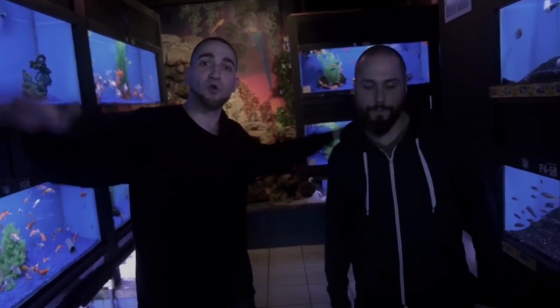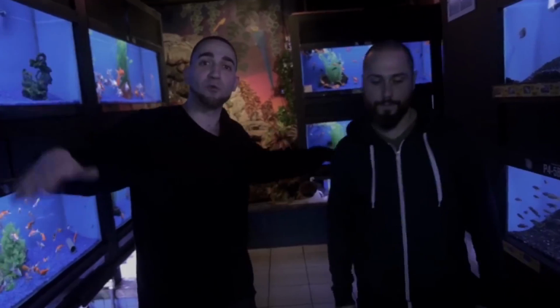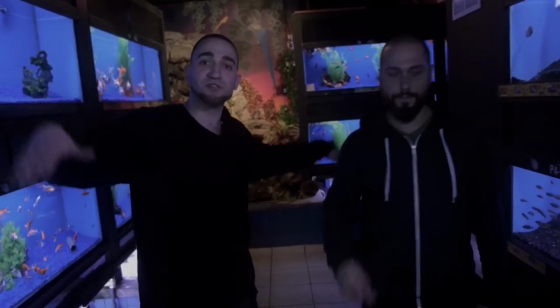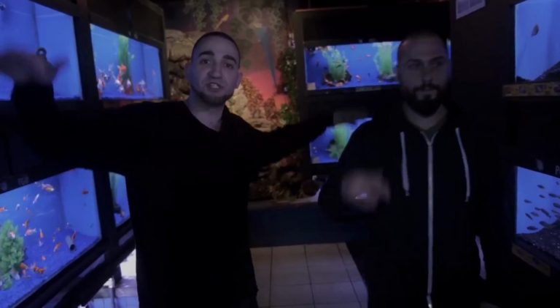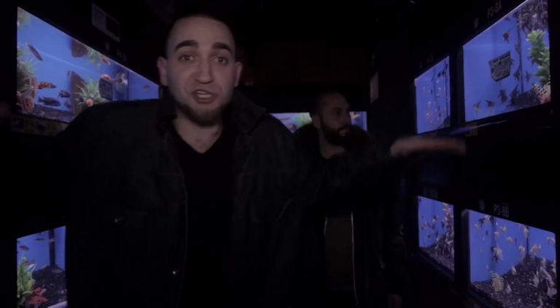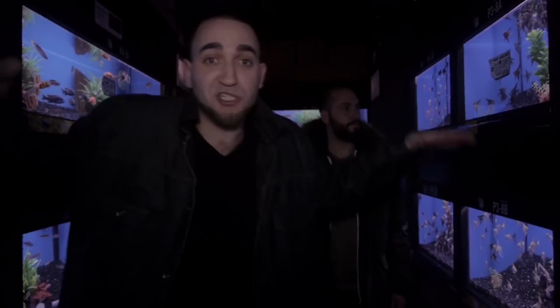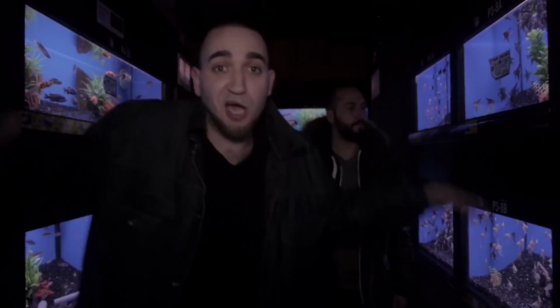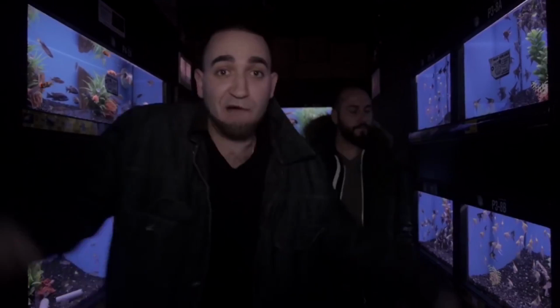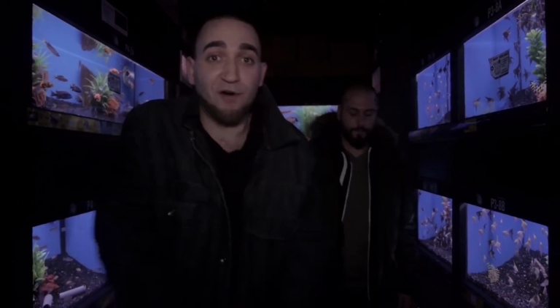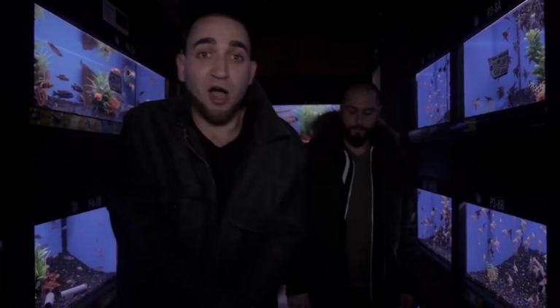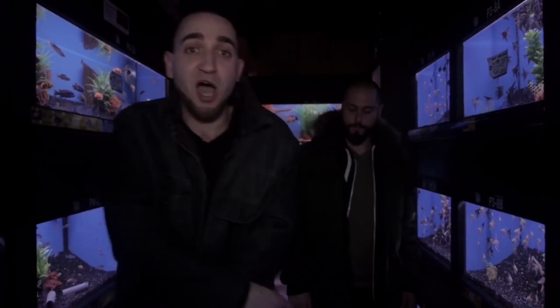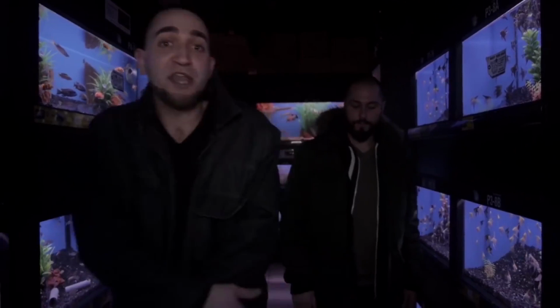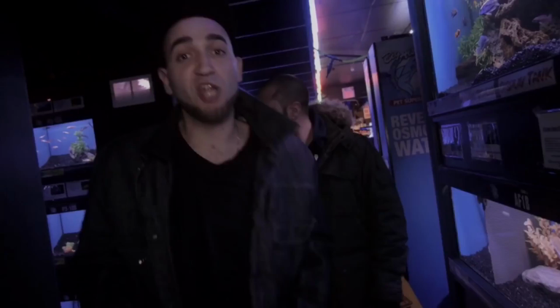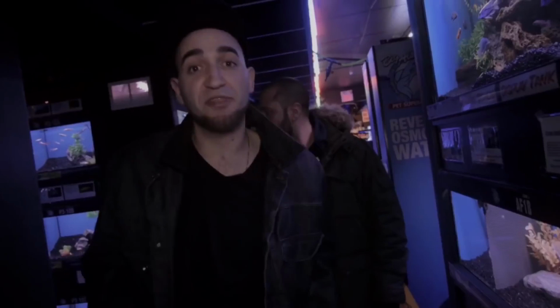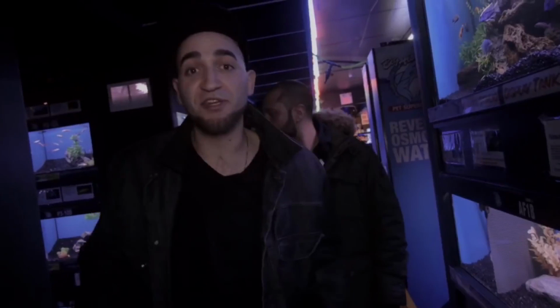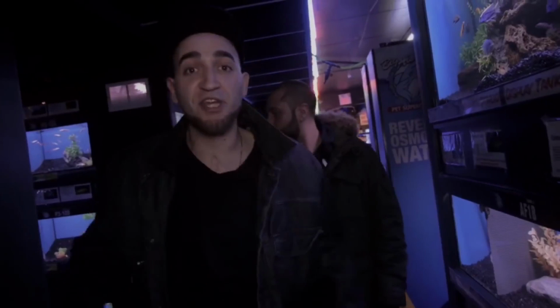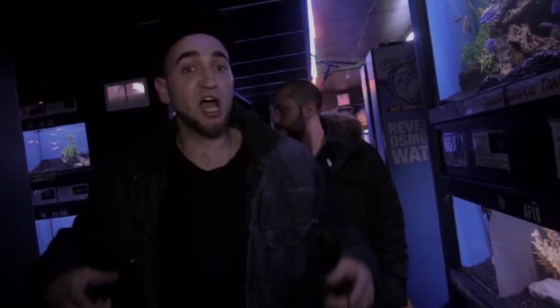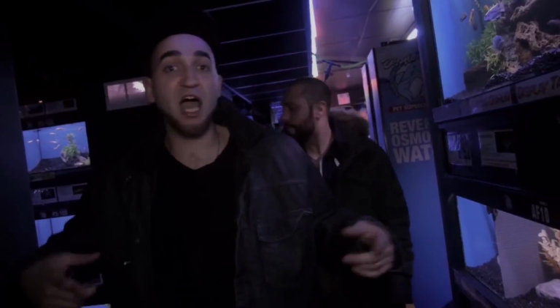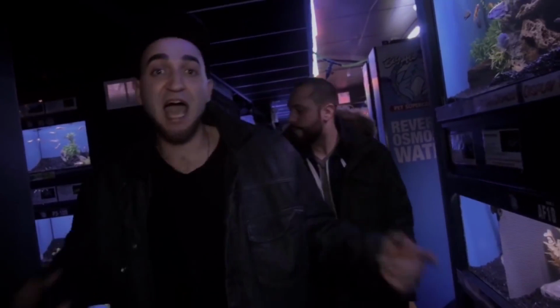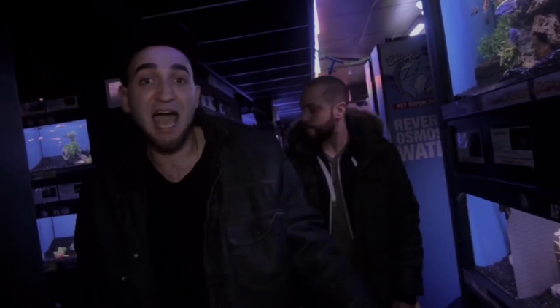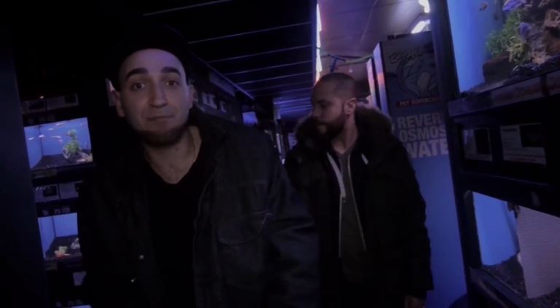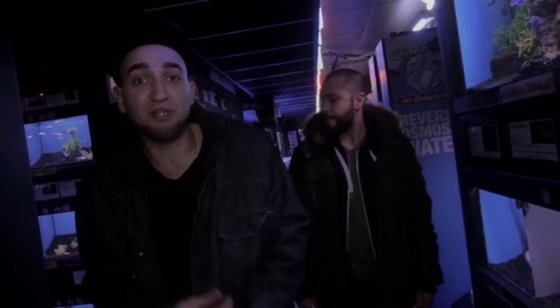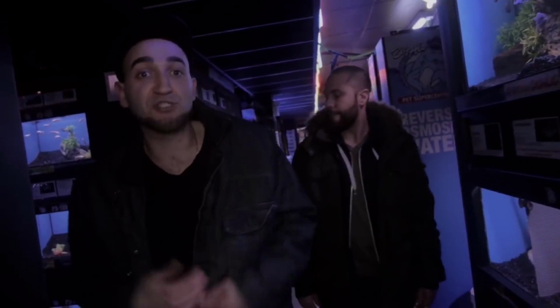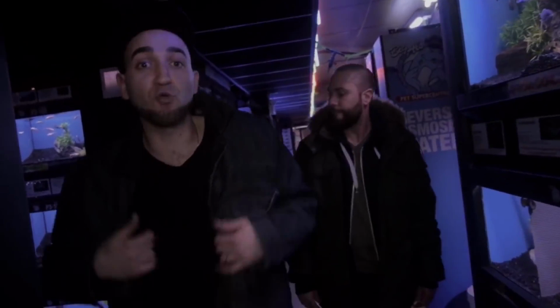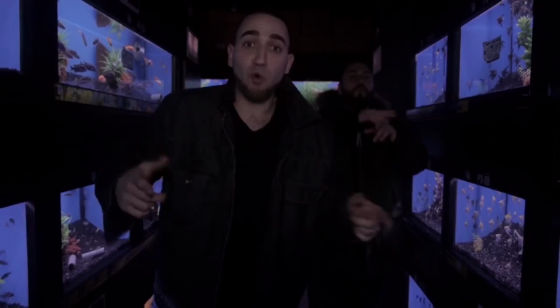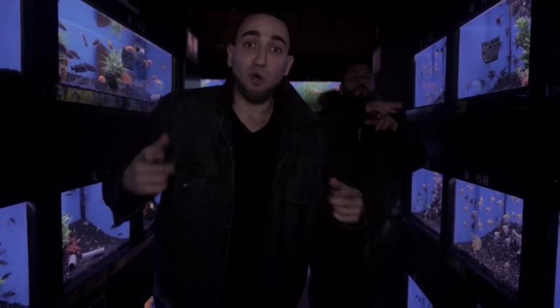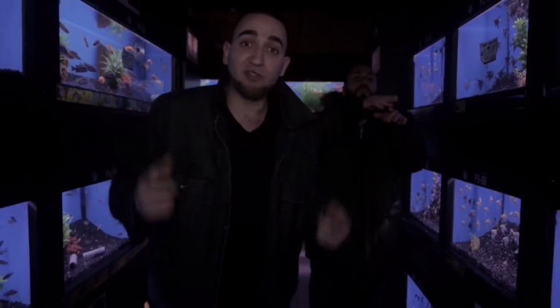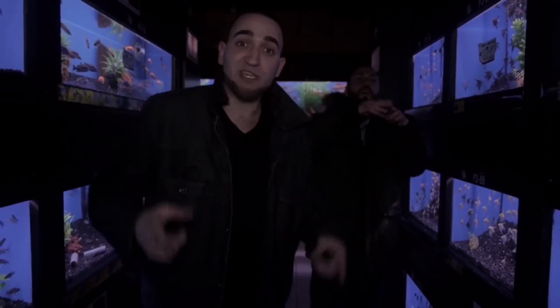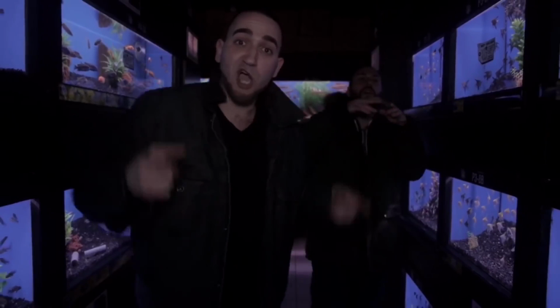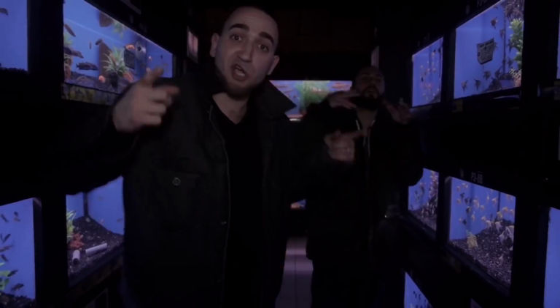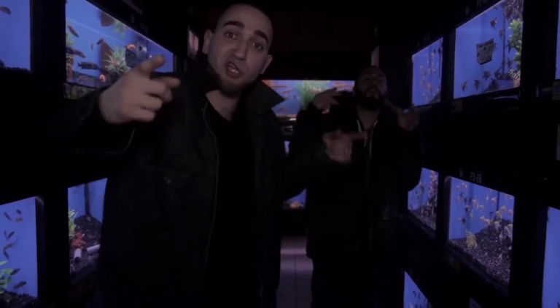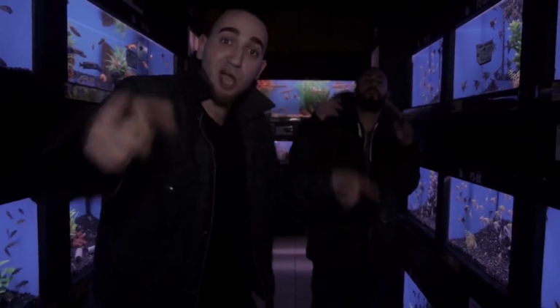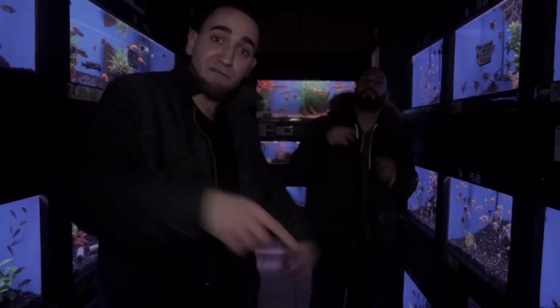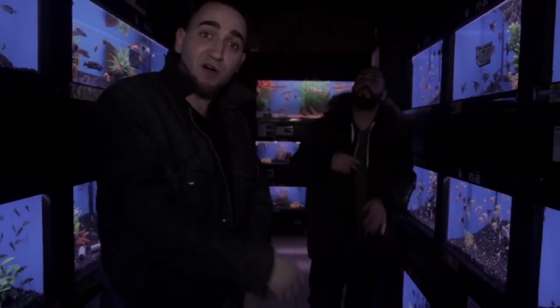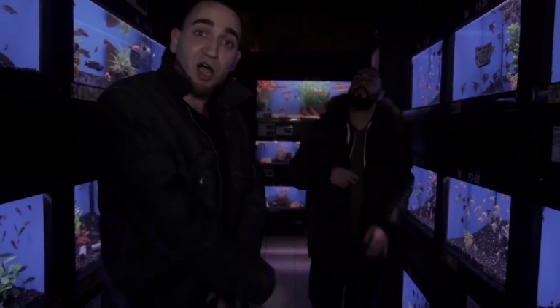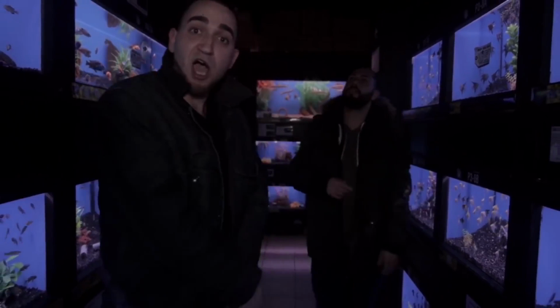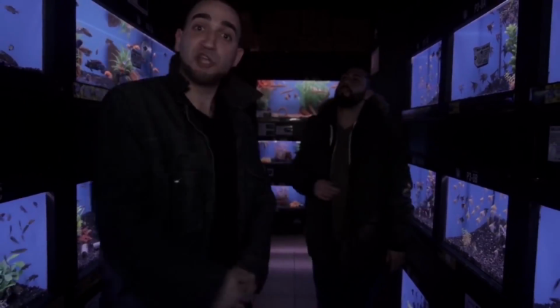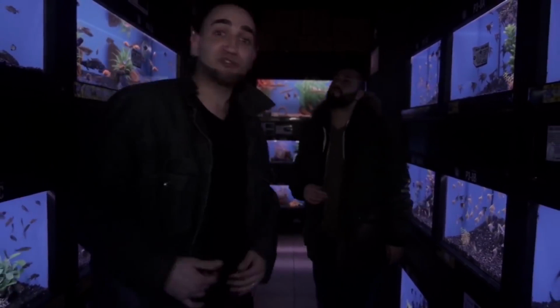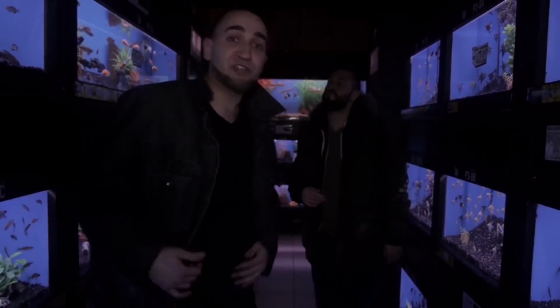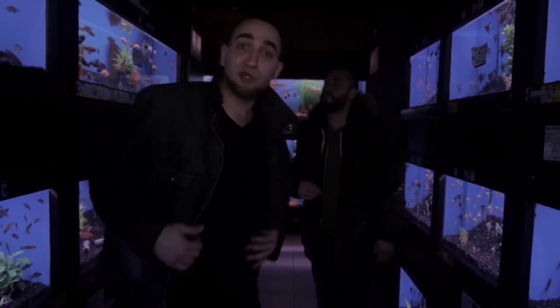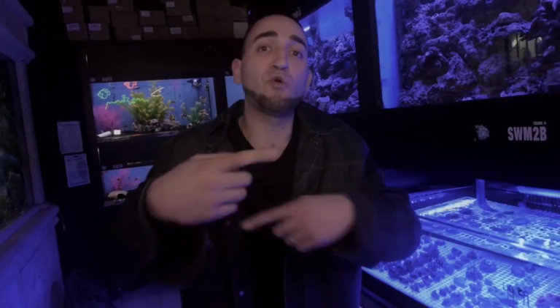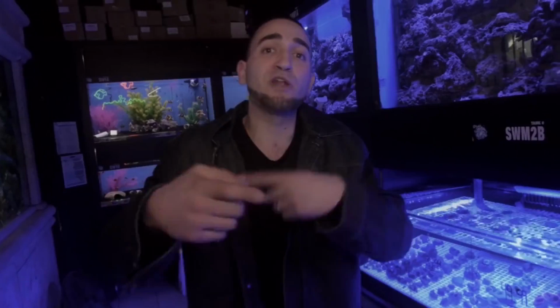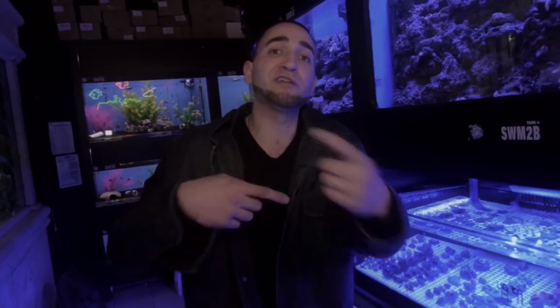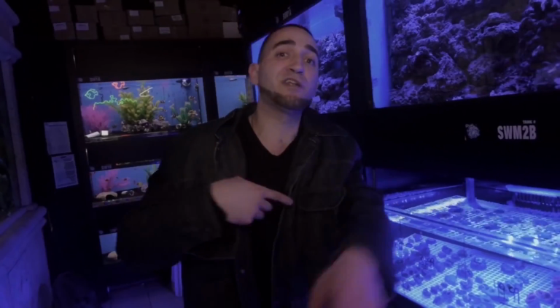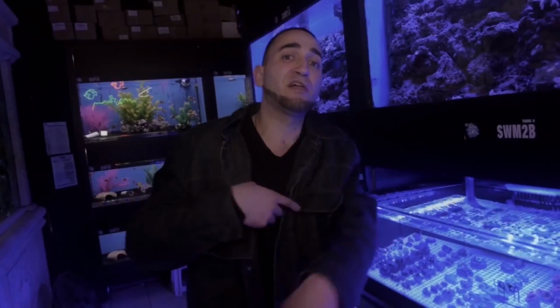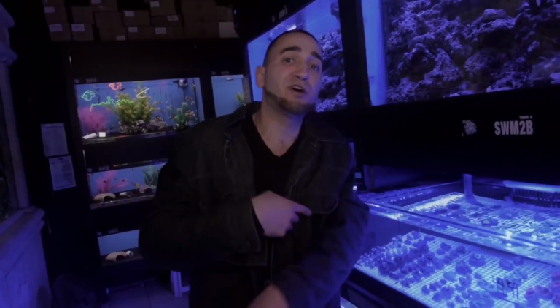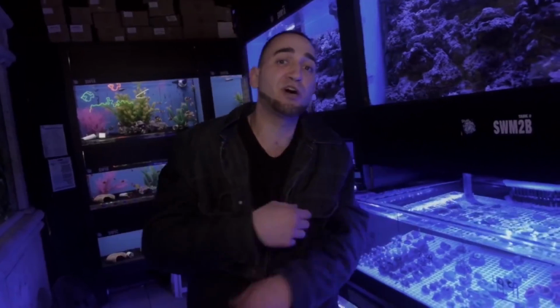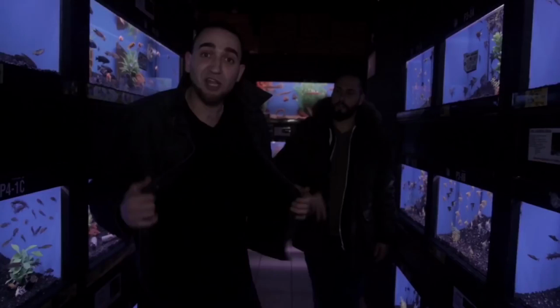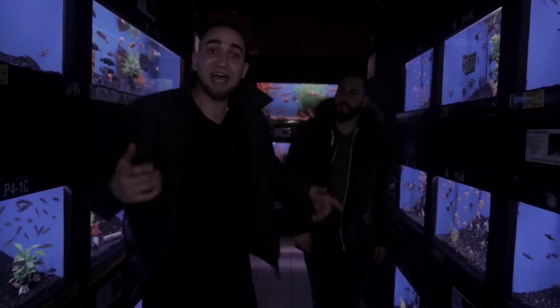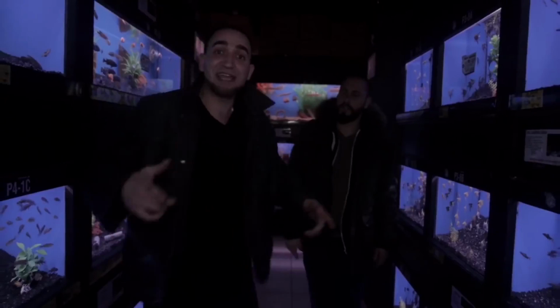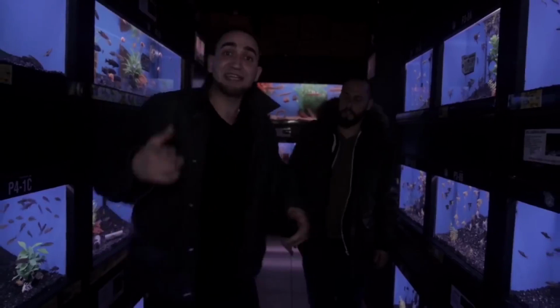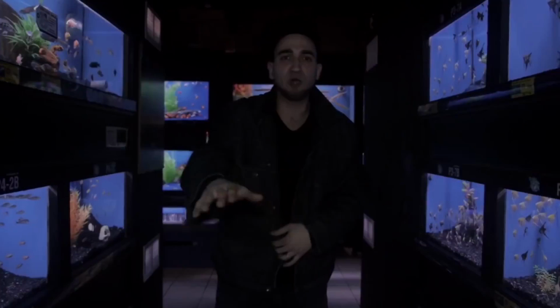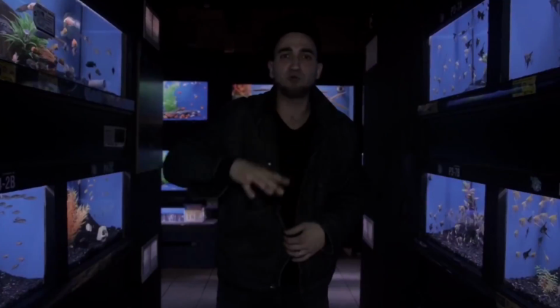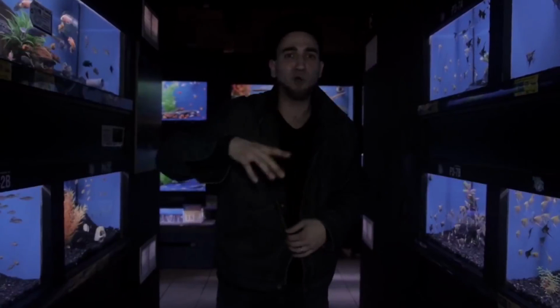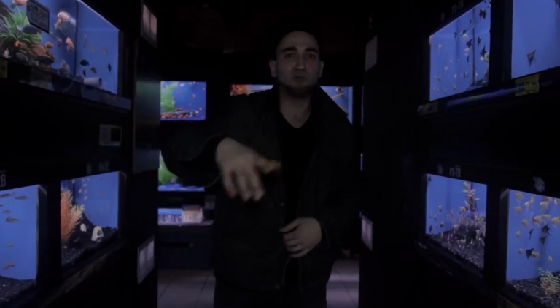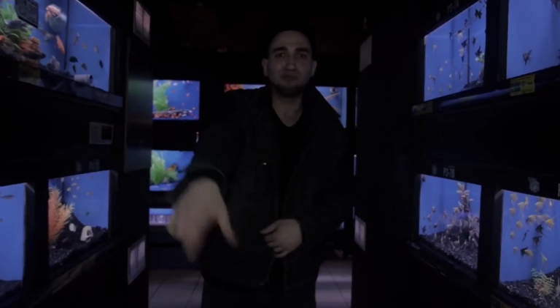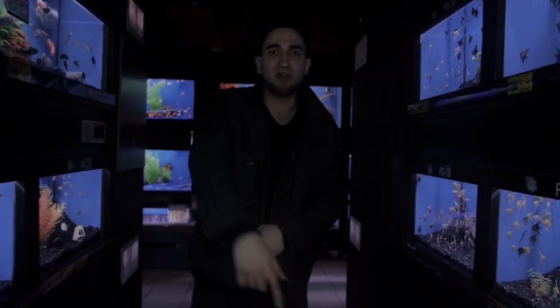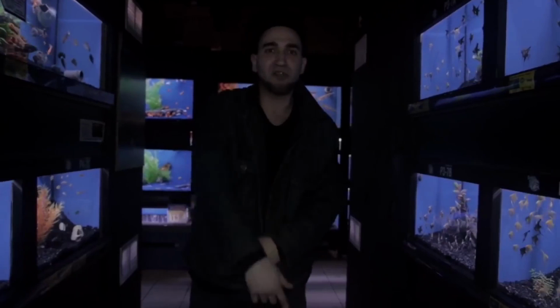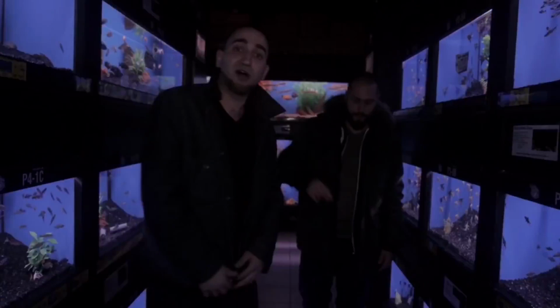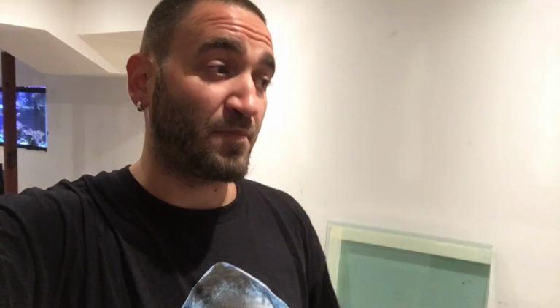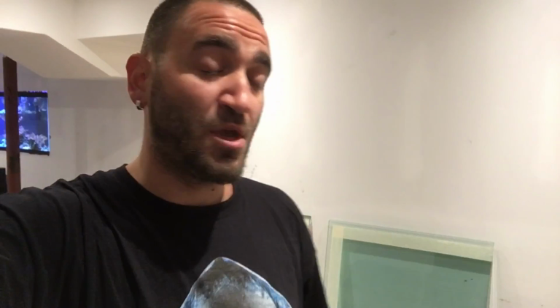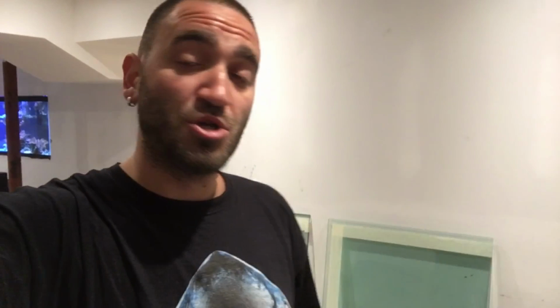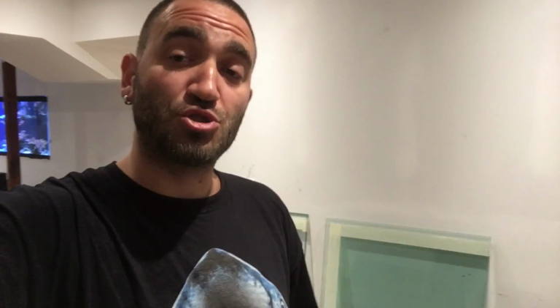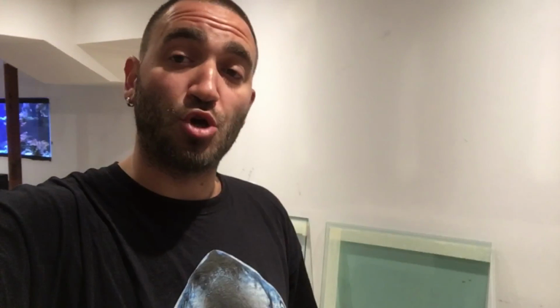This goes out to all my fish lovers, getting together and having nothing to hide but only to uncover, treating one another like a true brother.